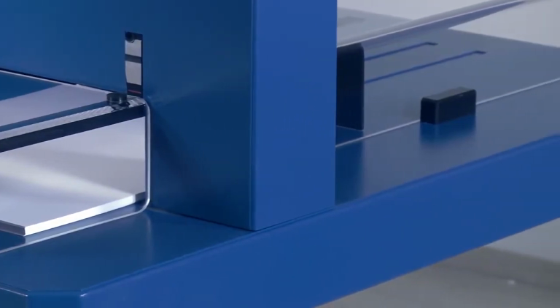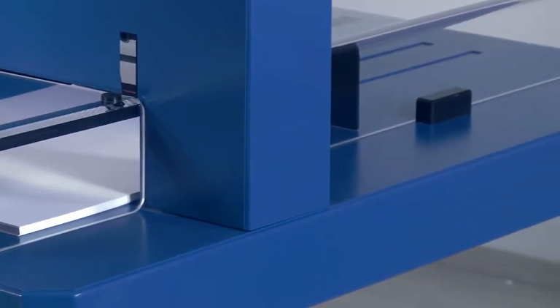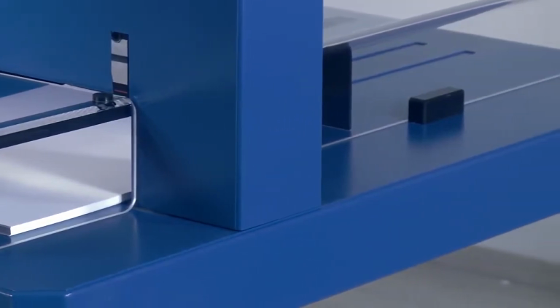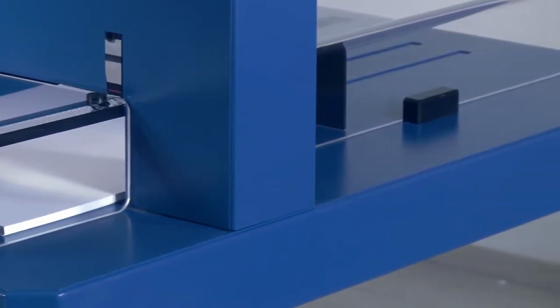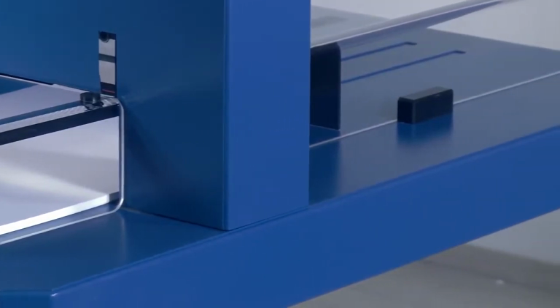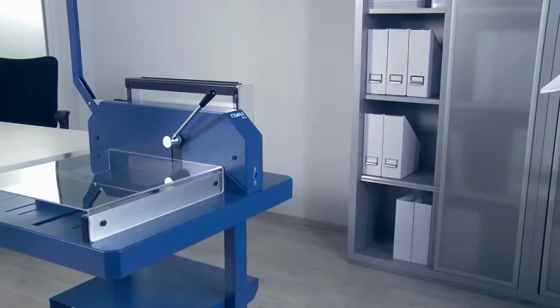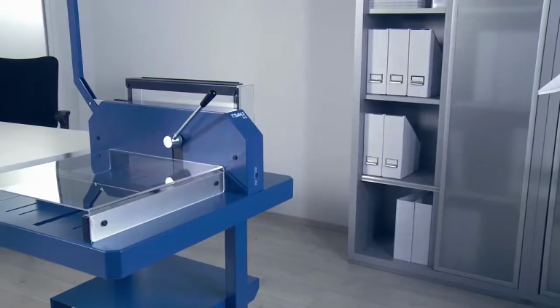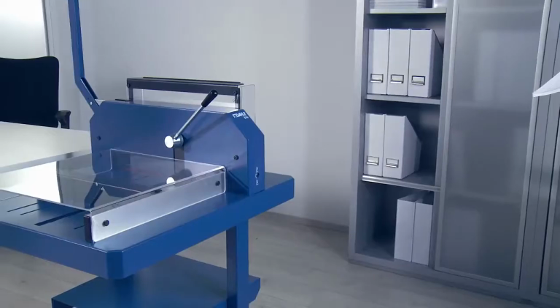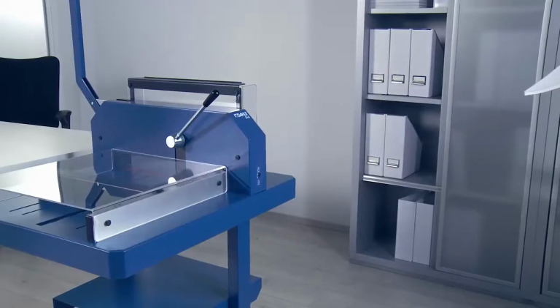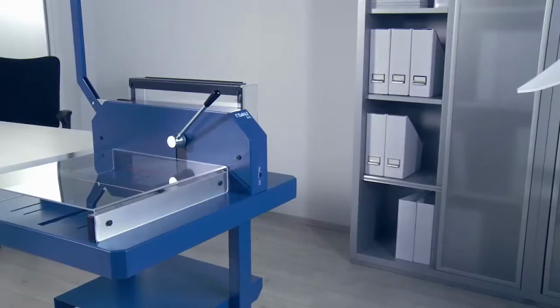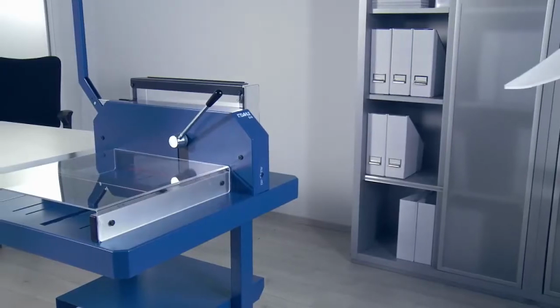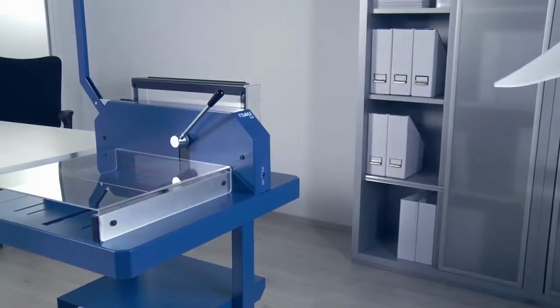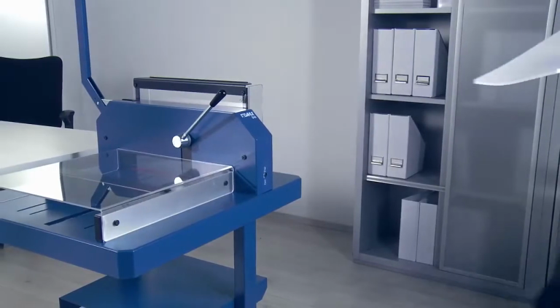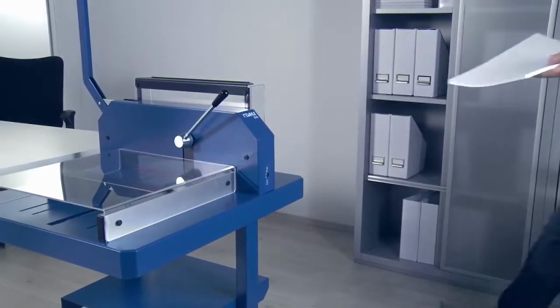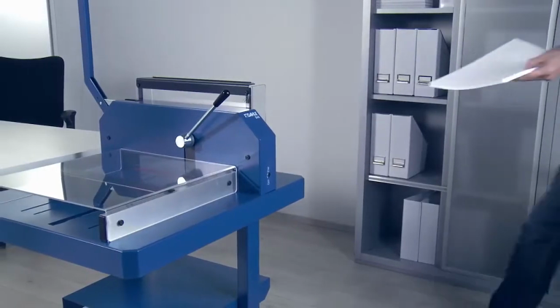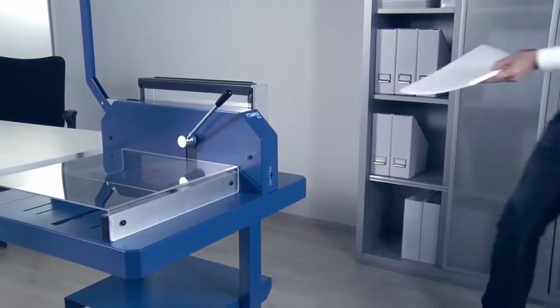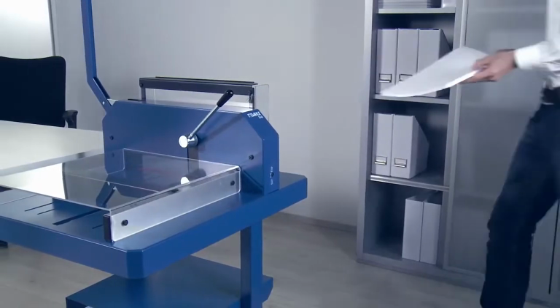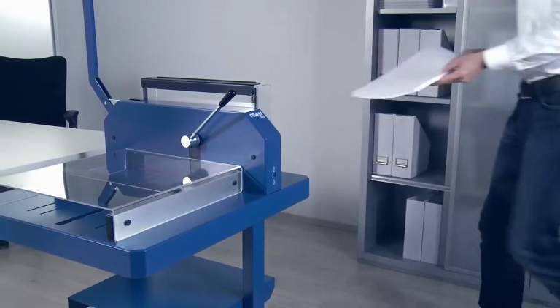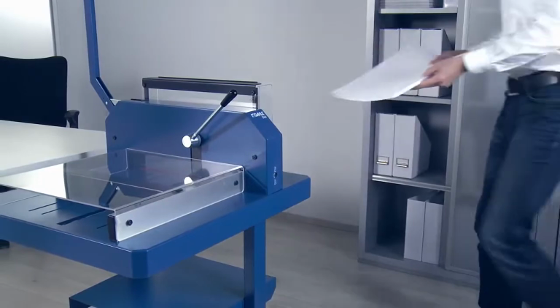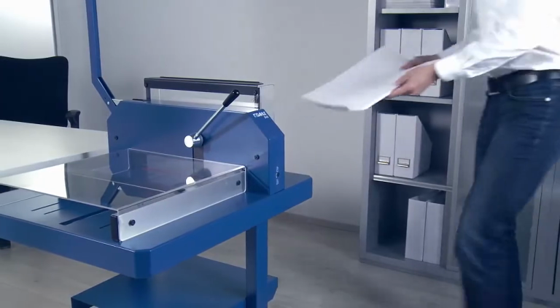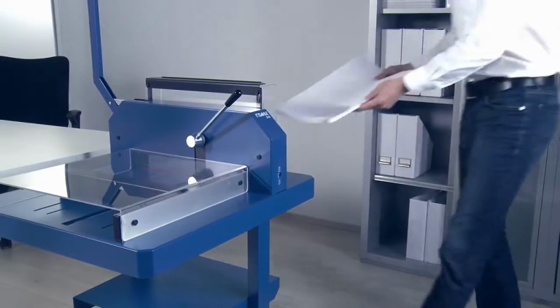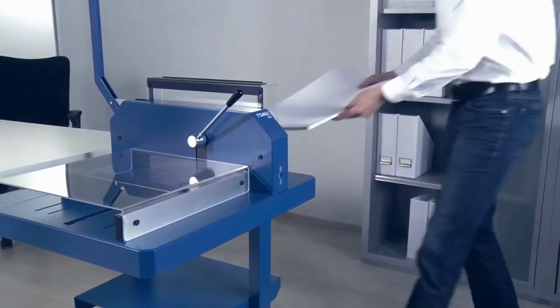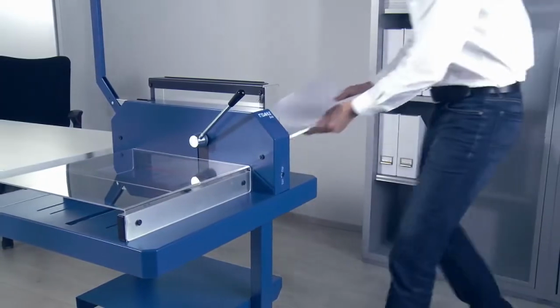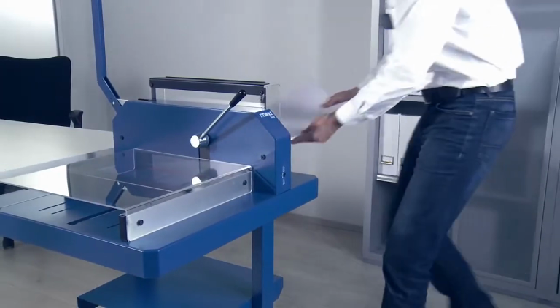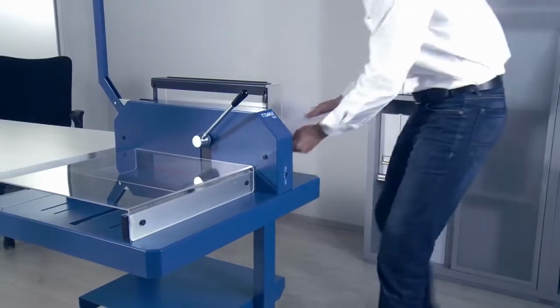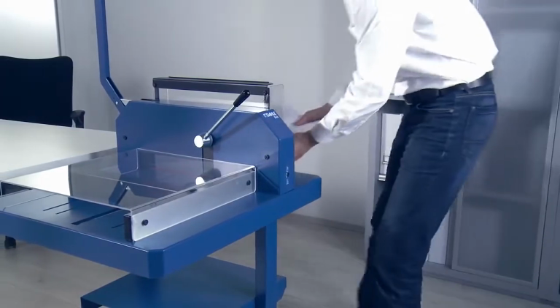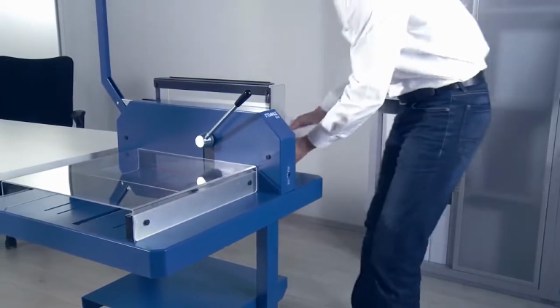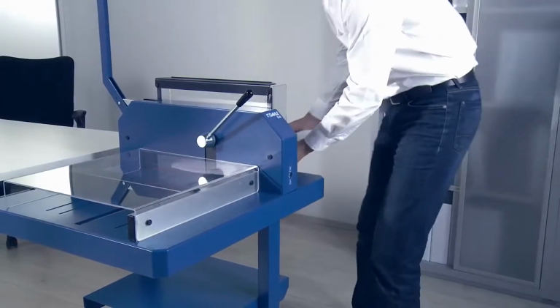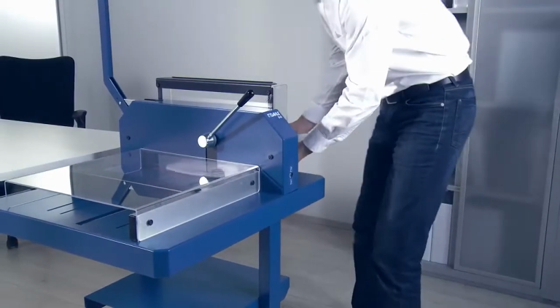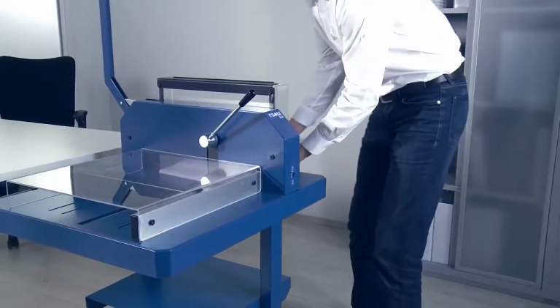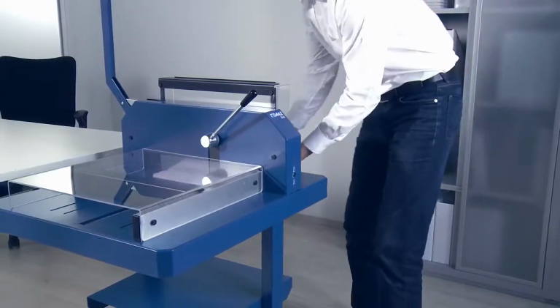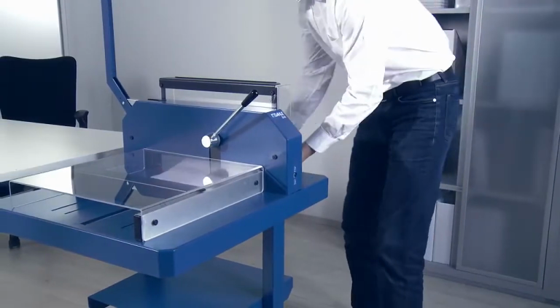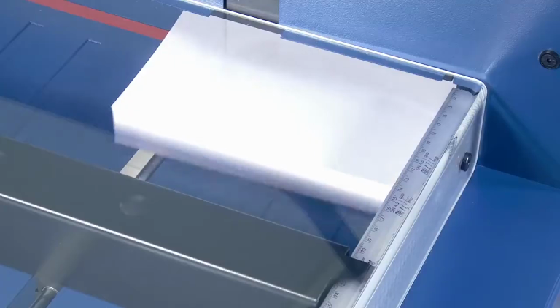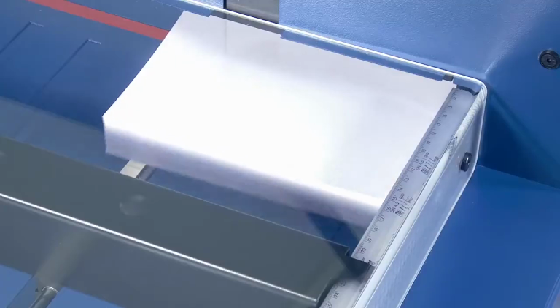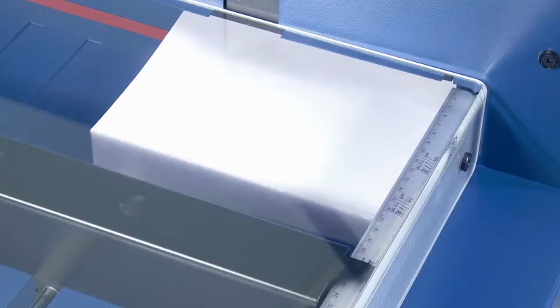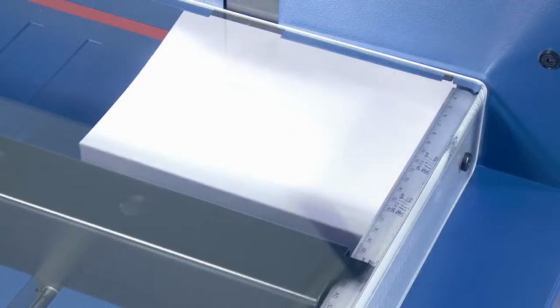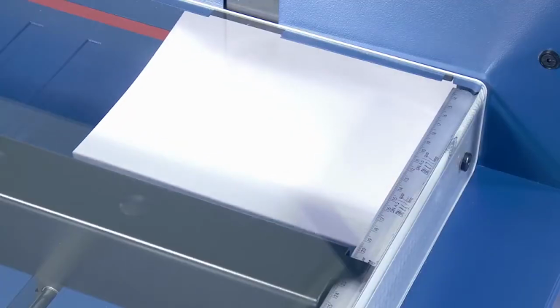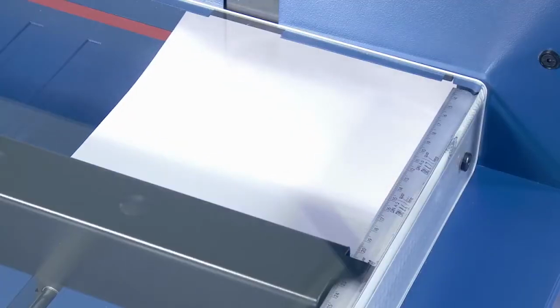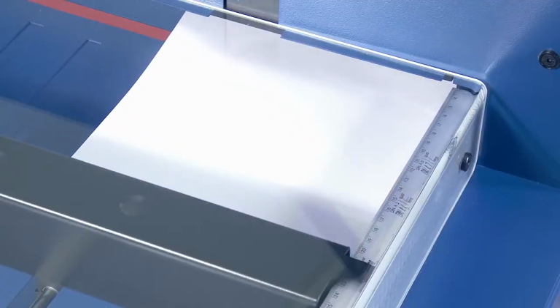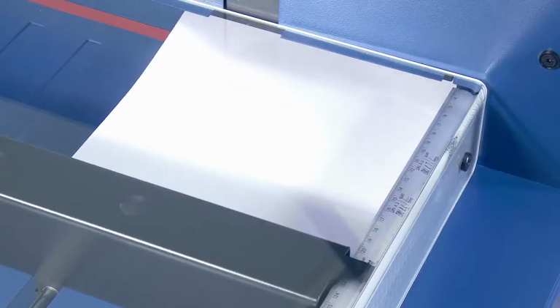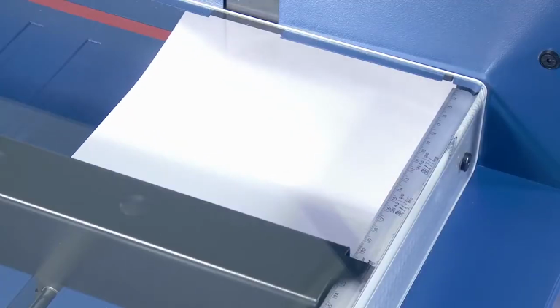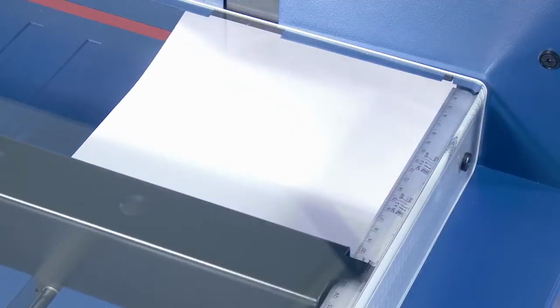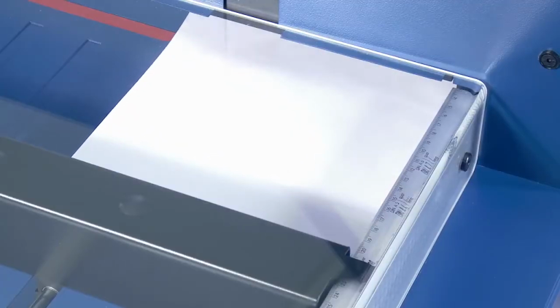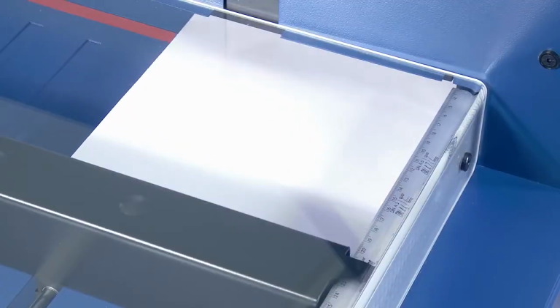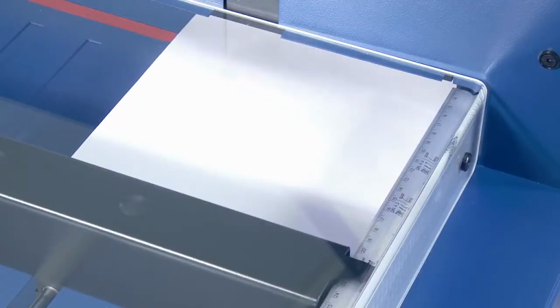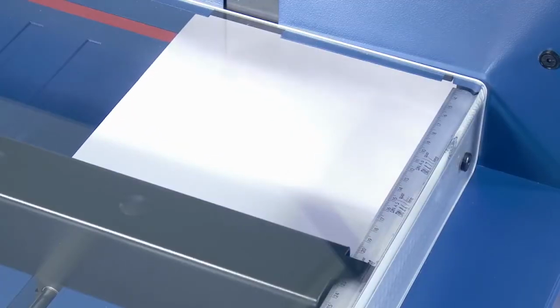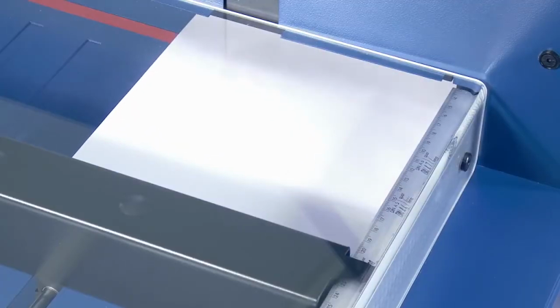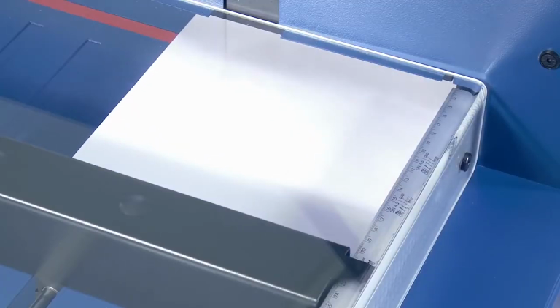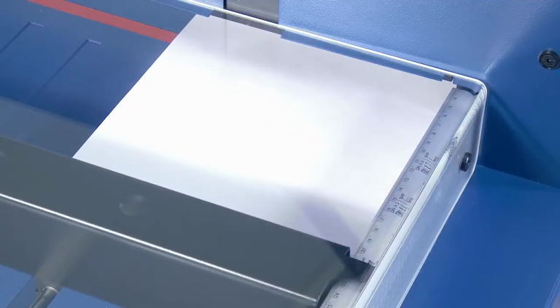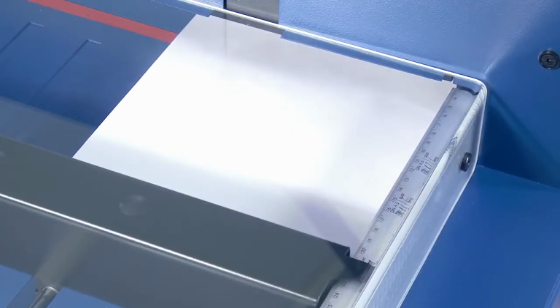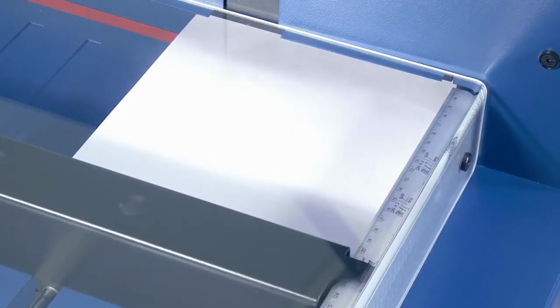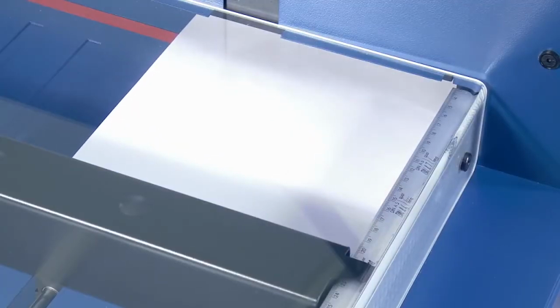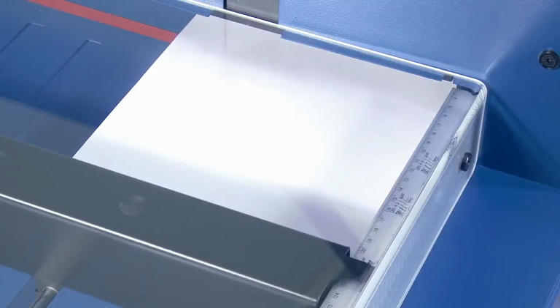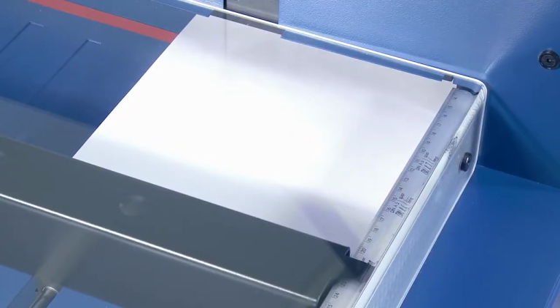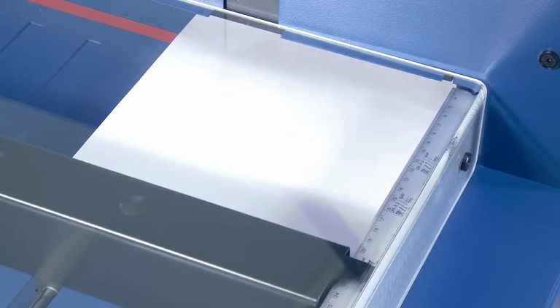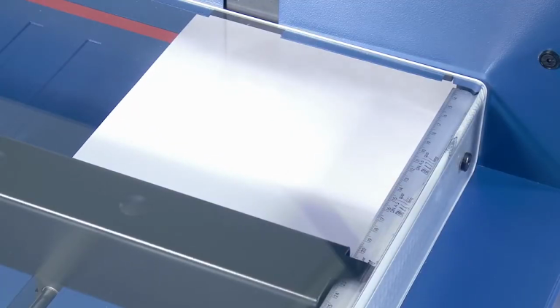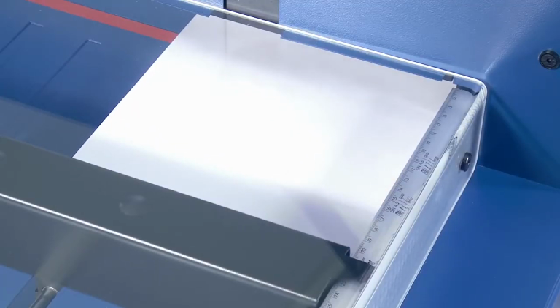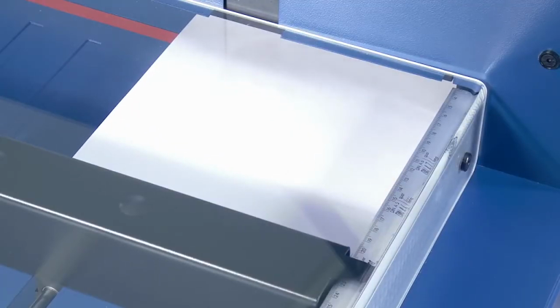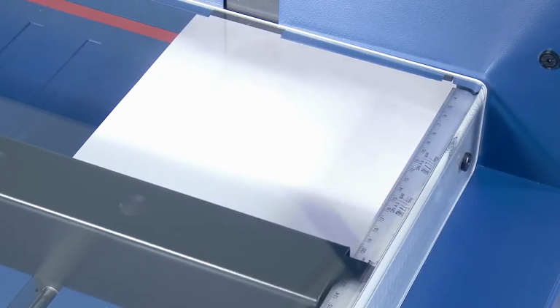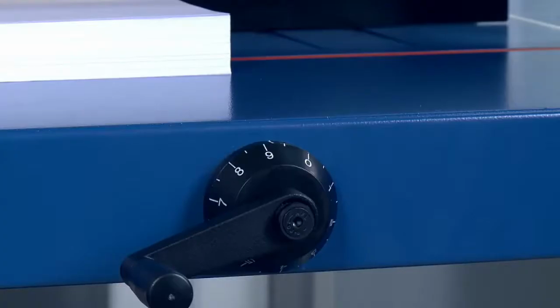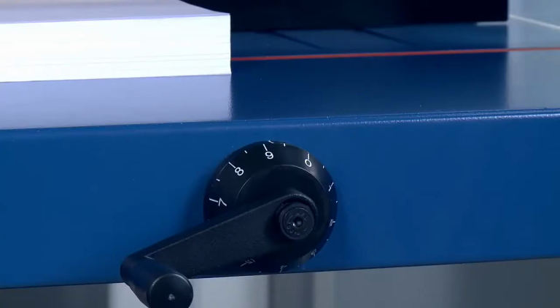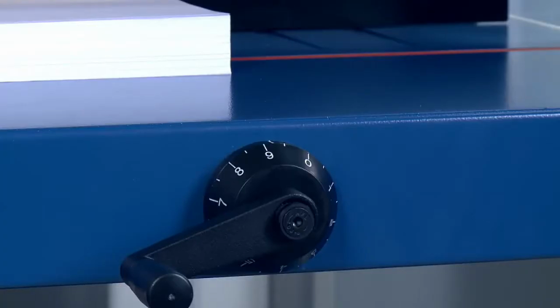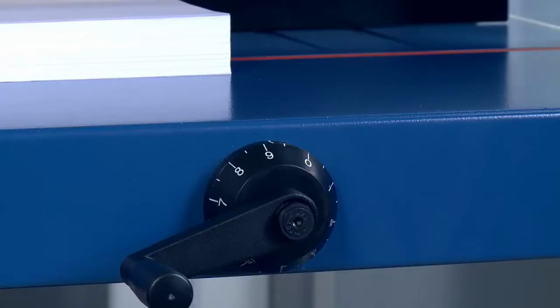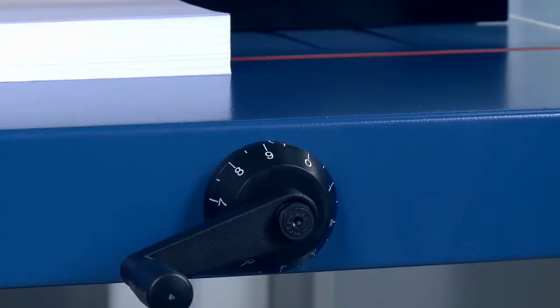To guarantee a right-angled cut, please always make sure the item you are cutting is positioned against the scale bar.